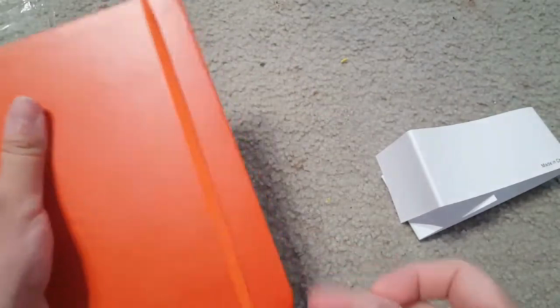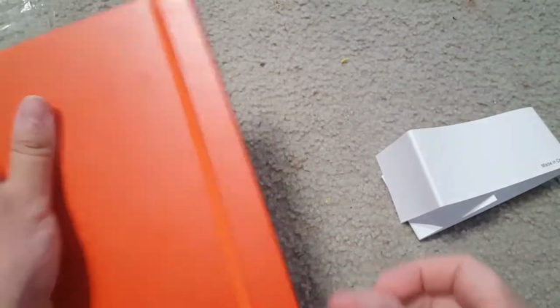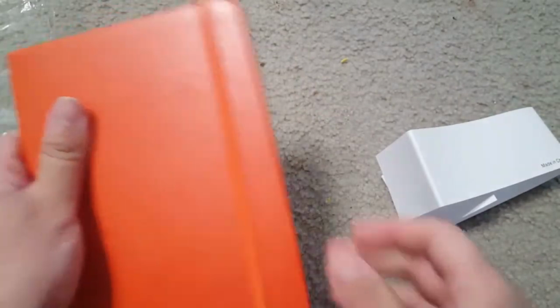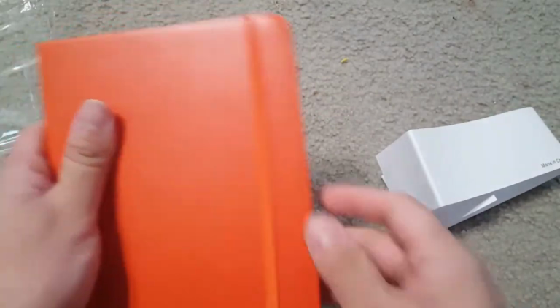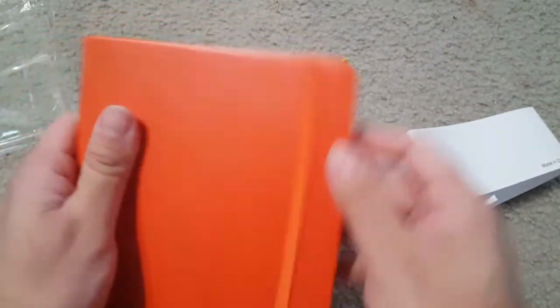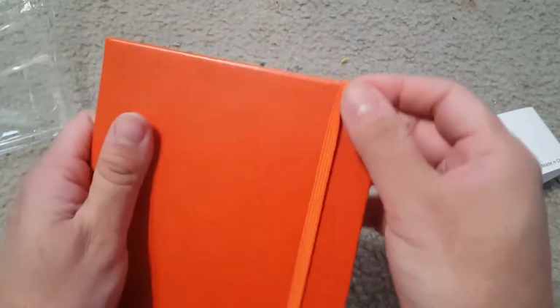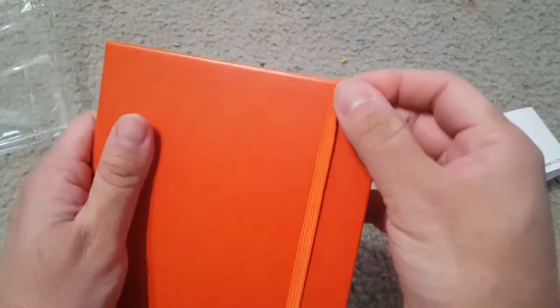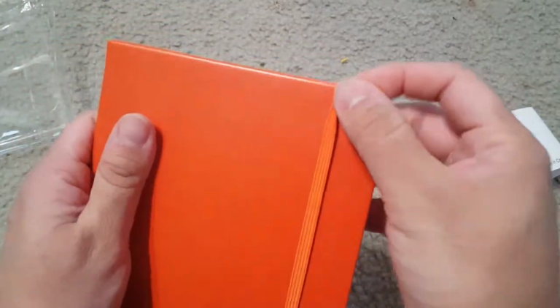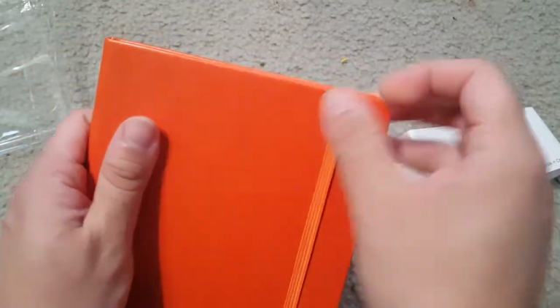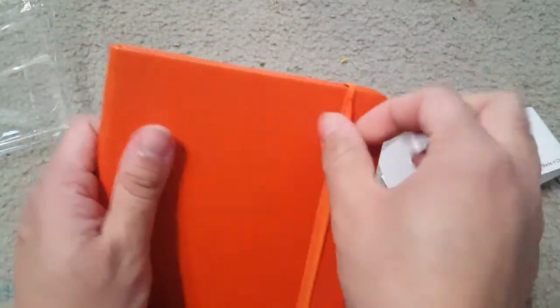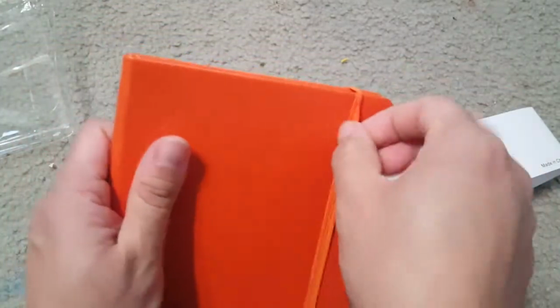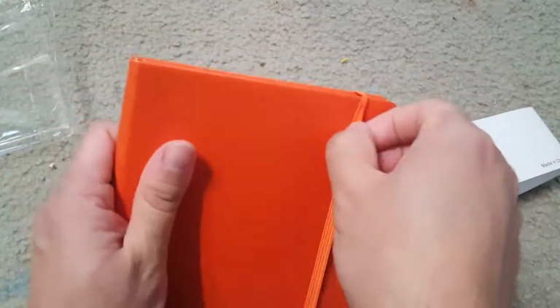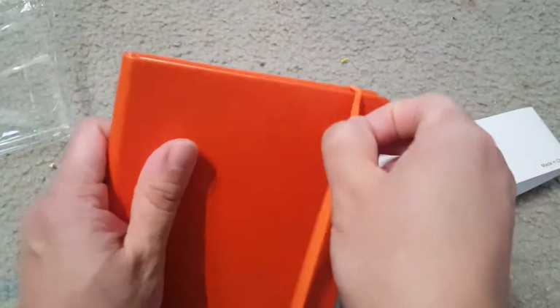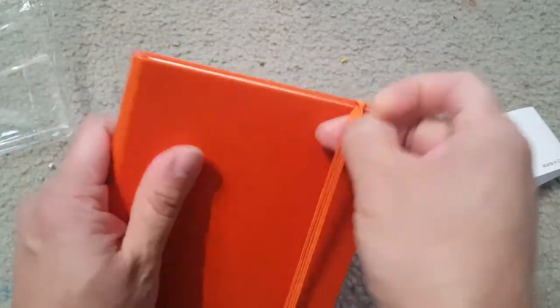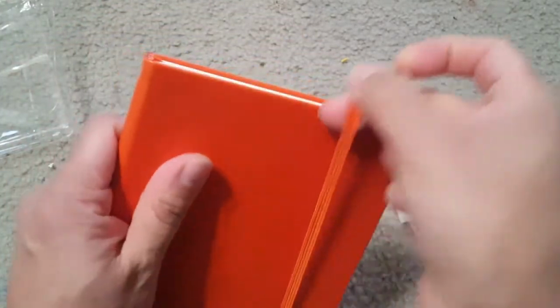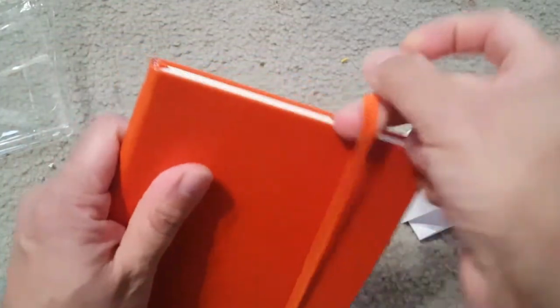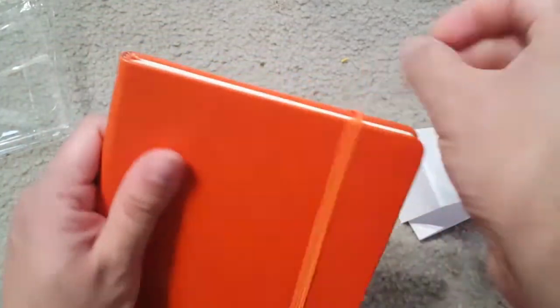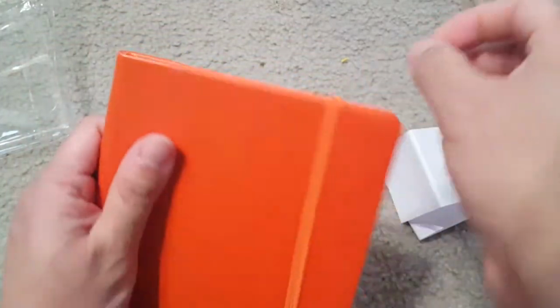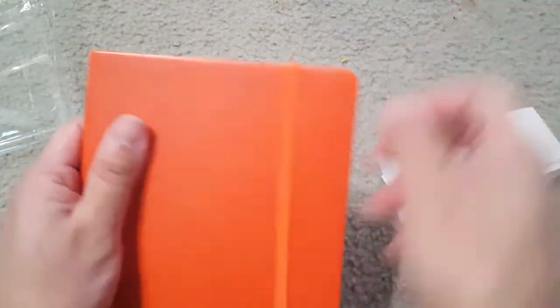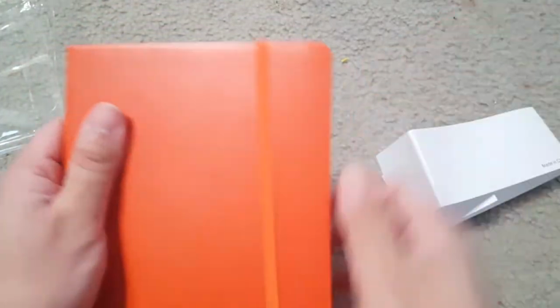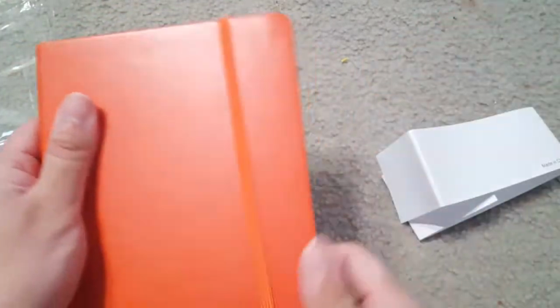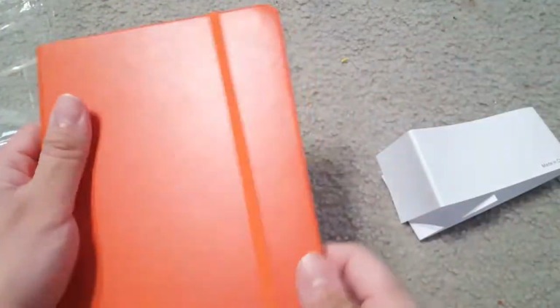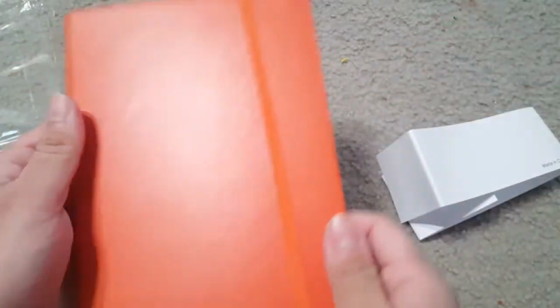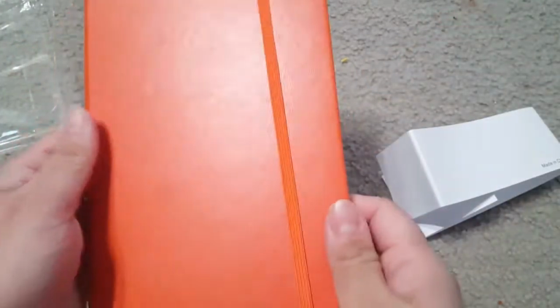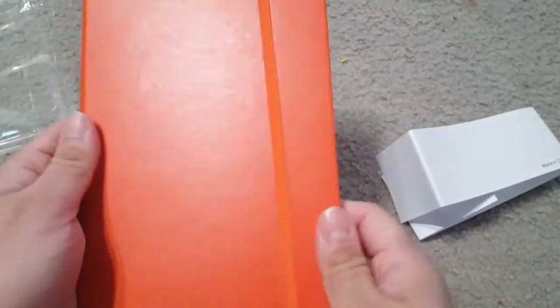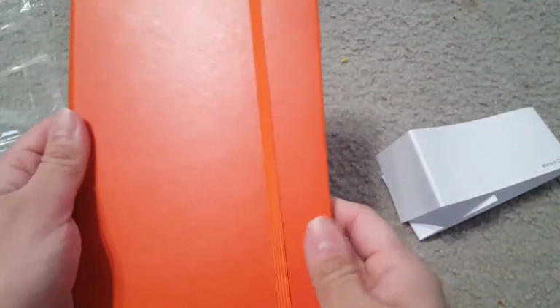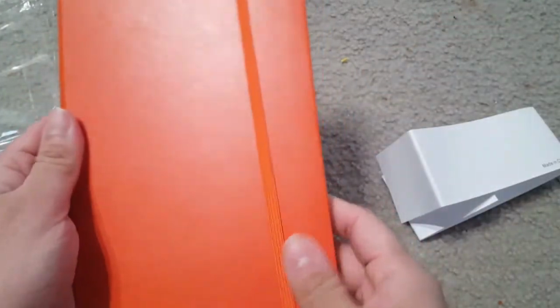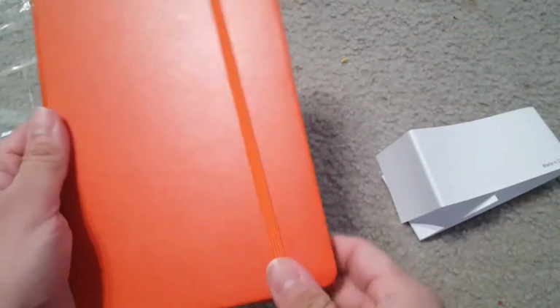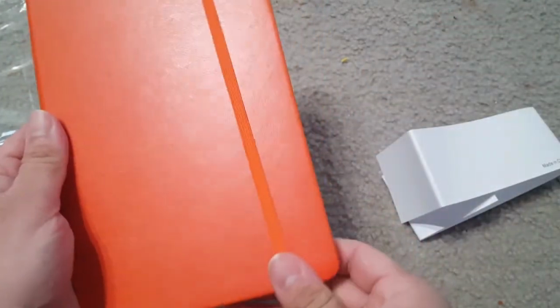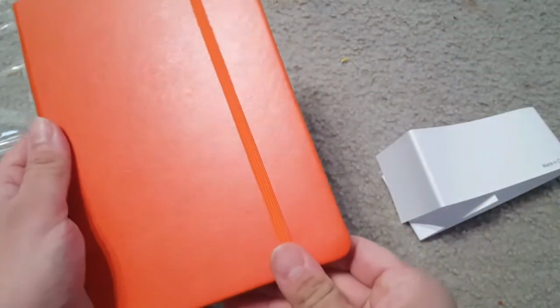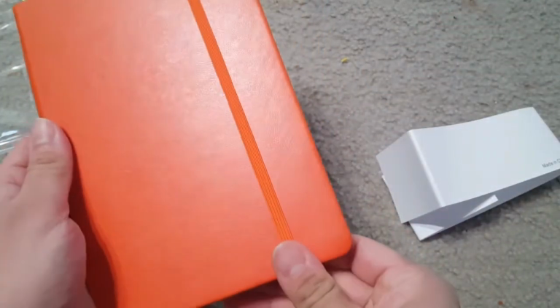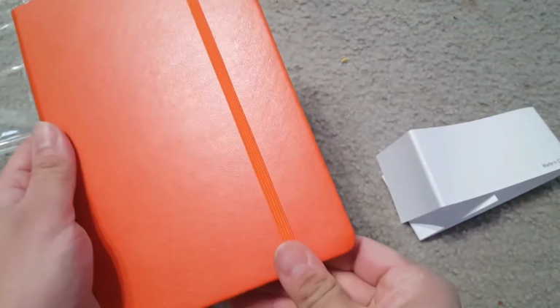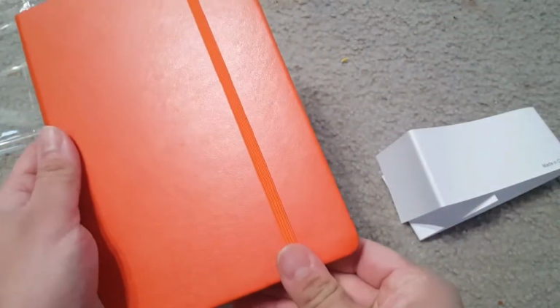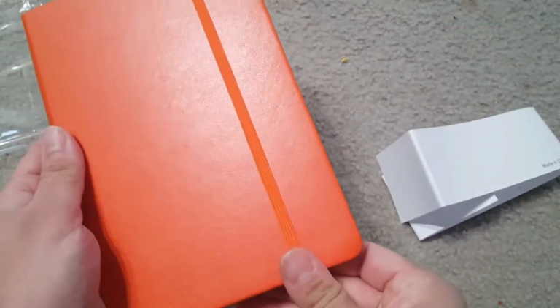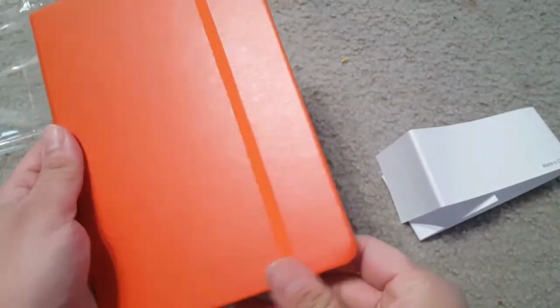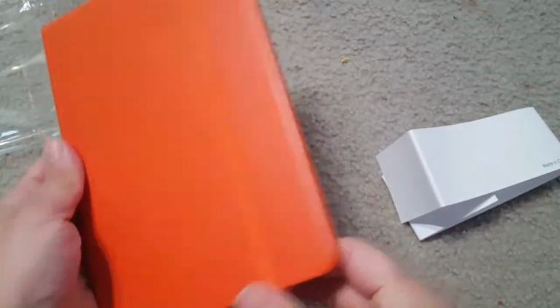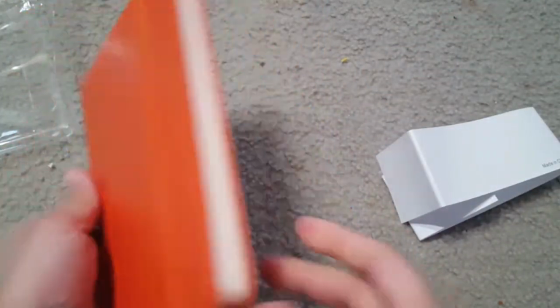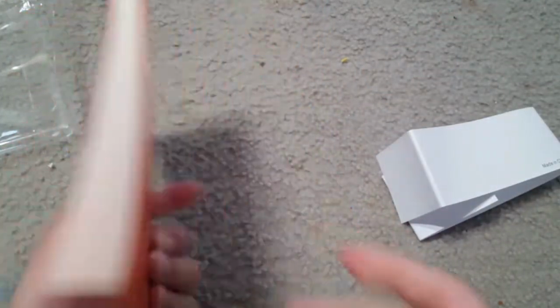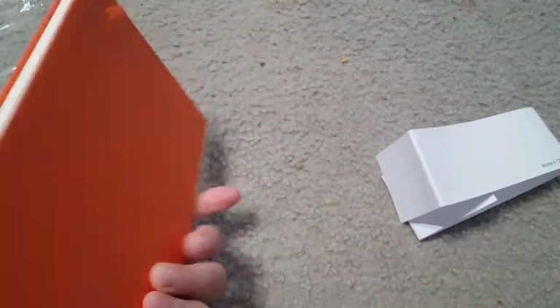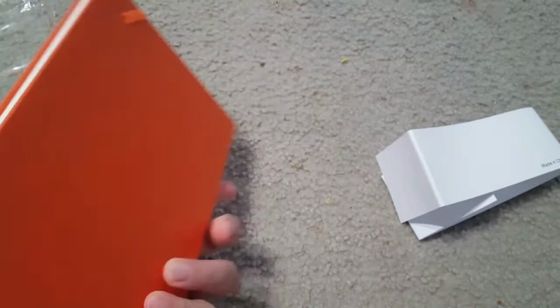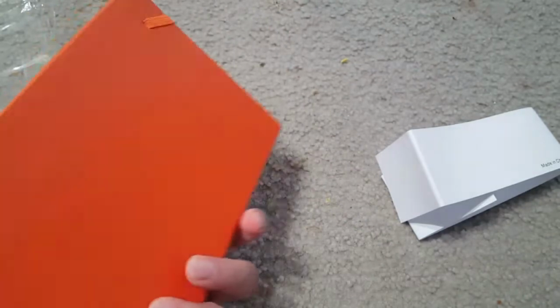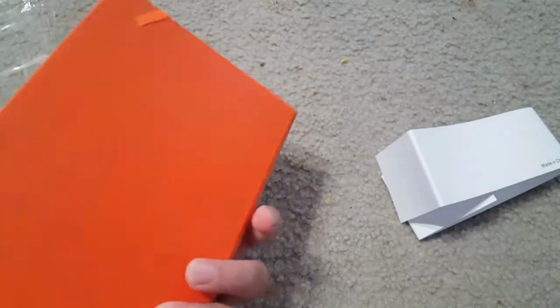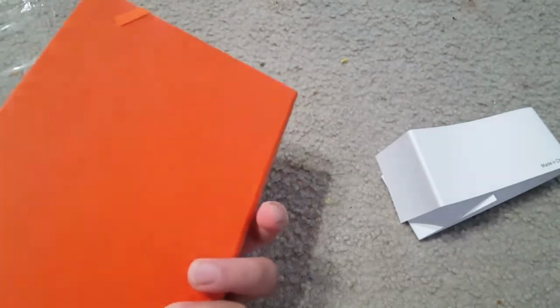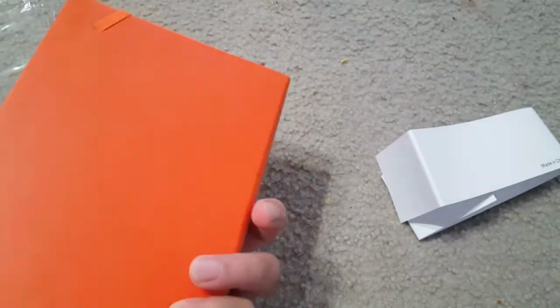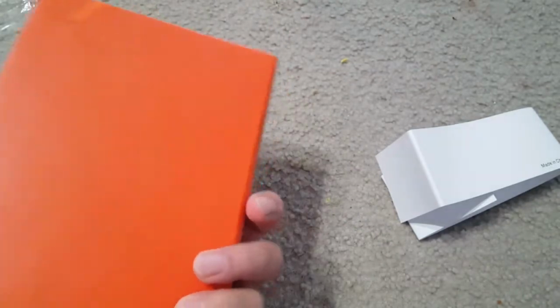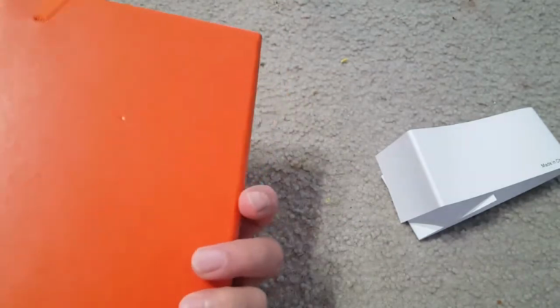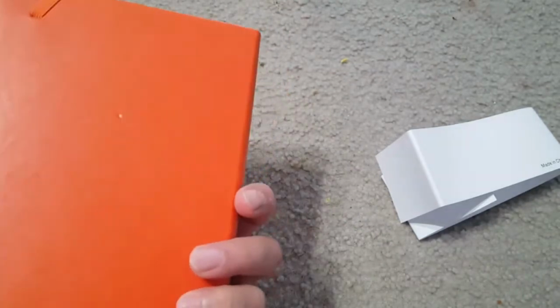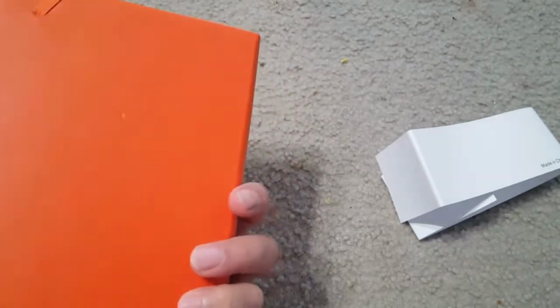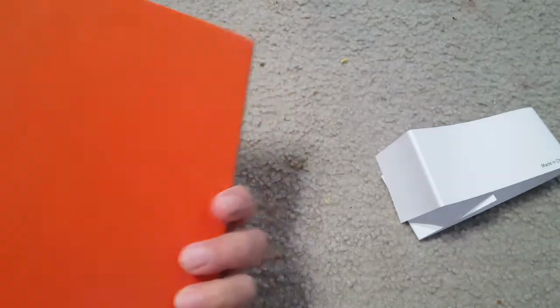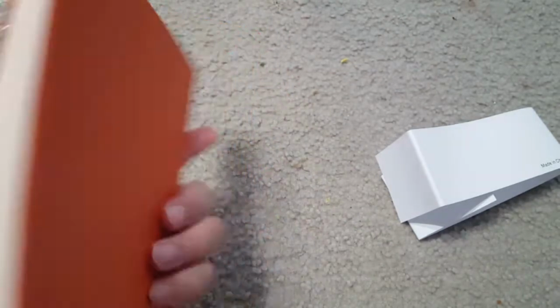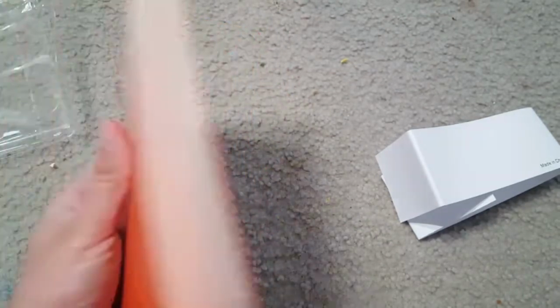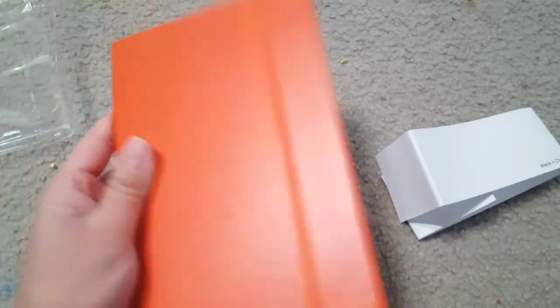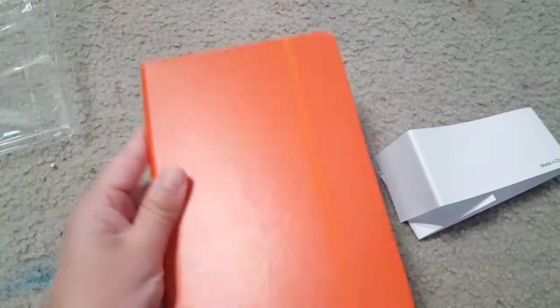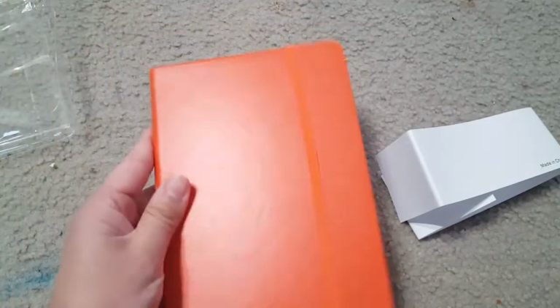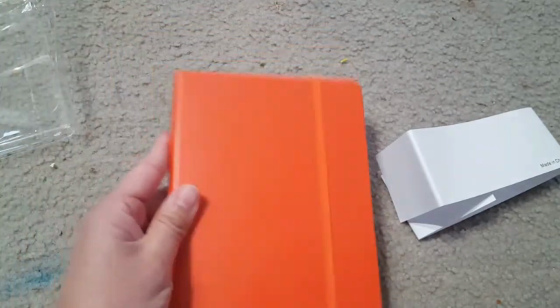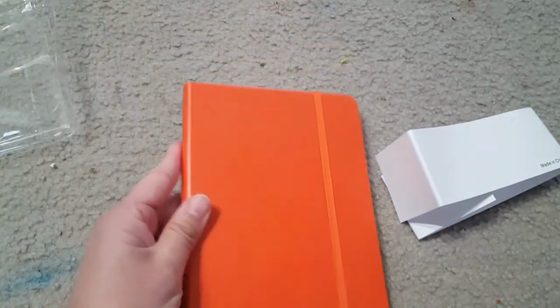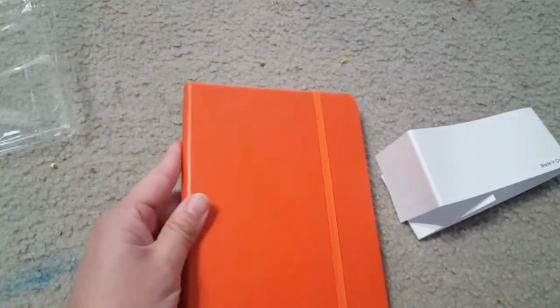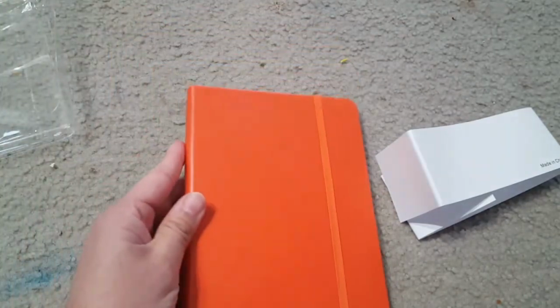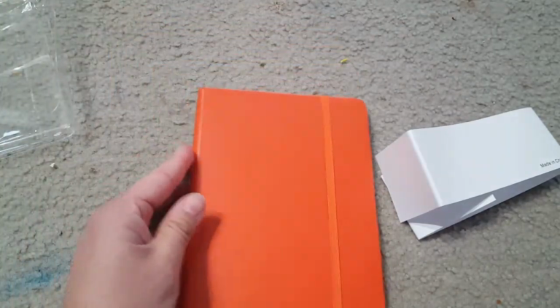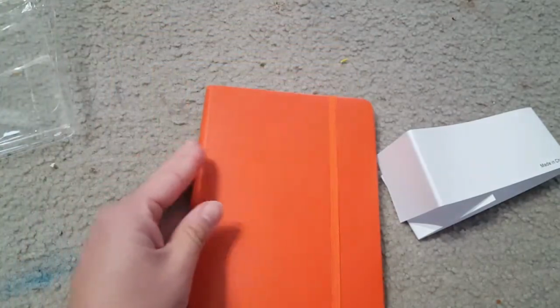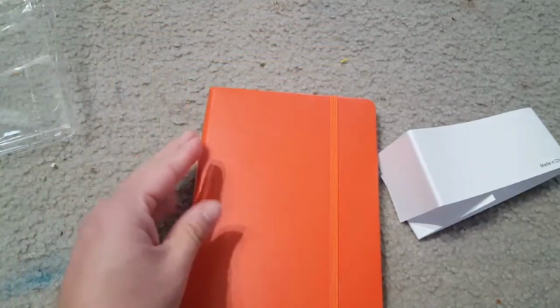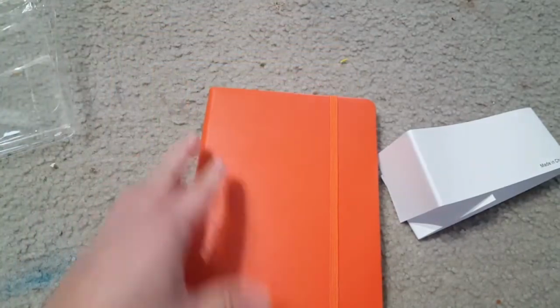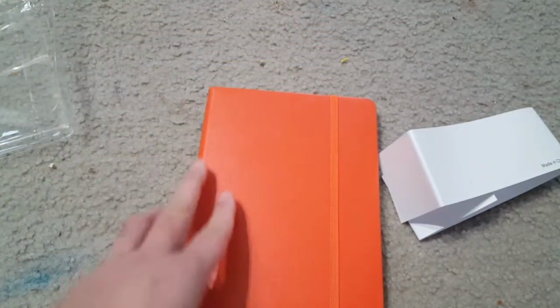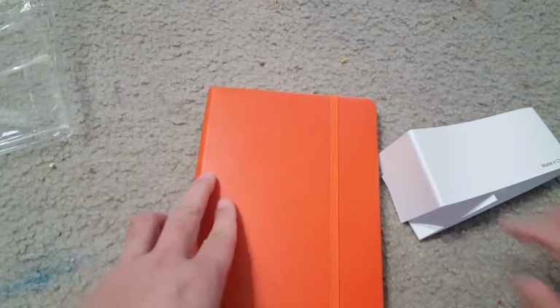Overall, it's a really nice premium notebook. You can use it as your personal diary or personal notebook — overall it's good.